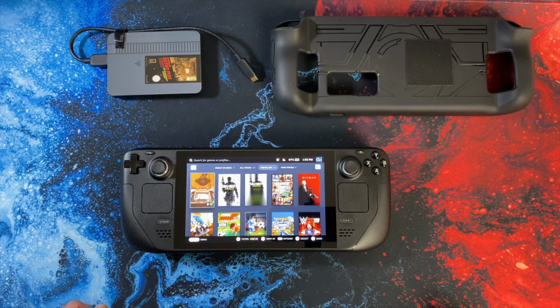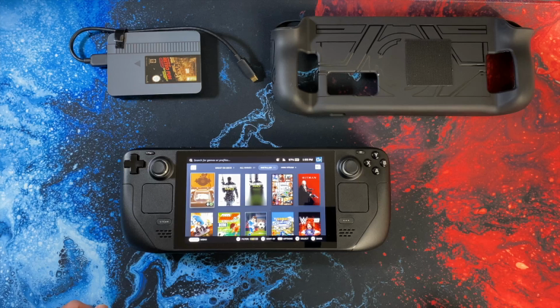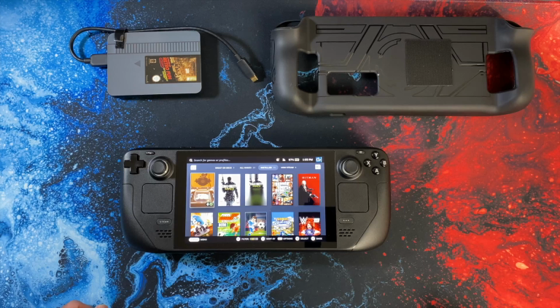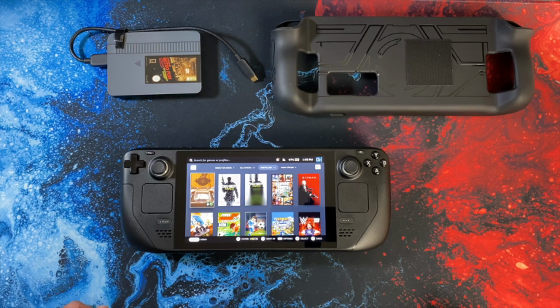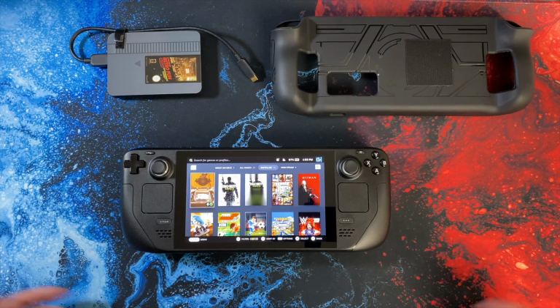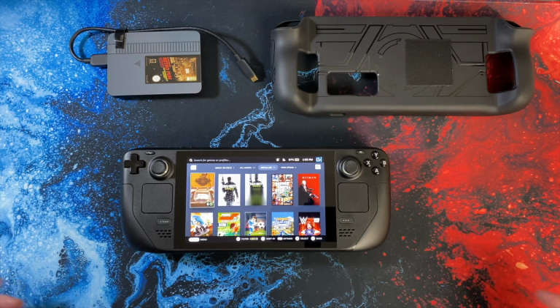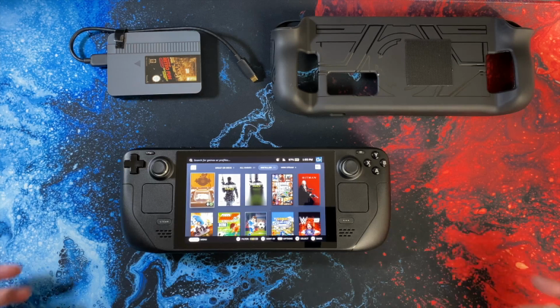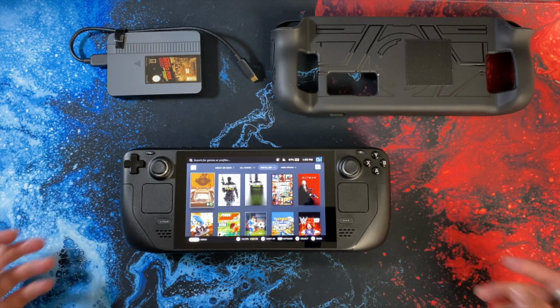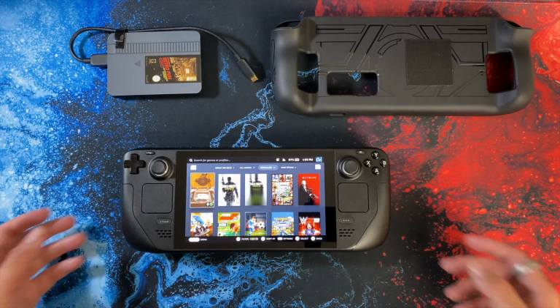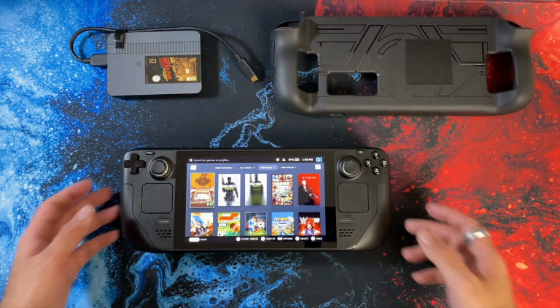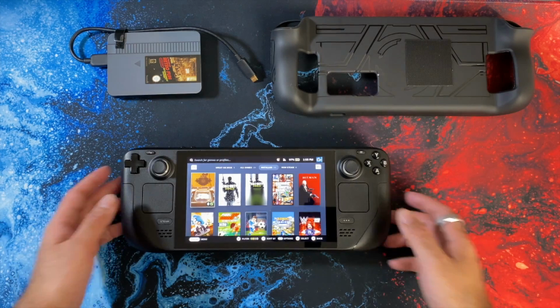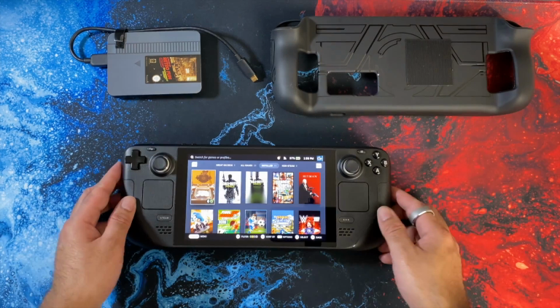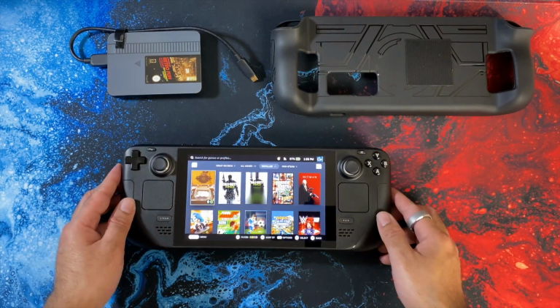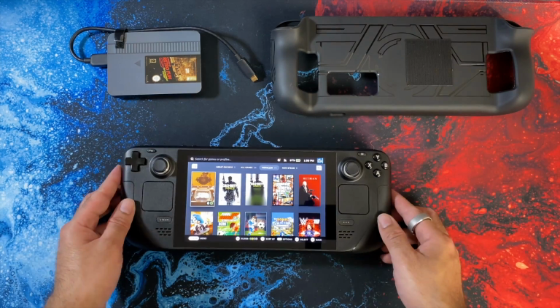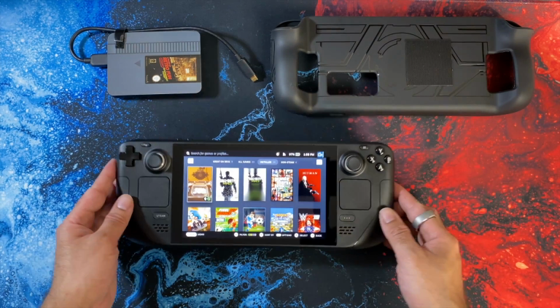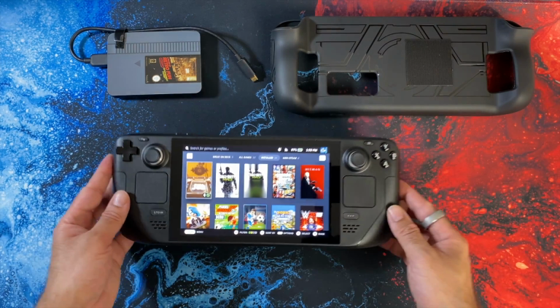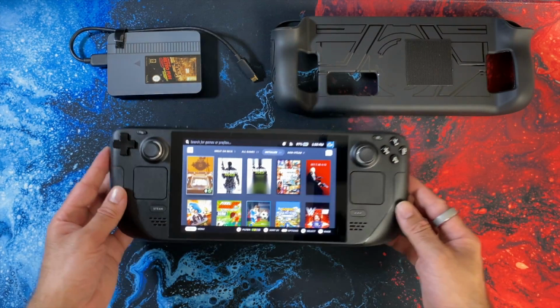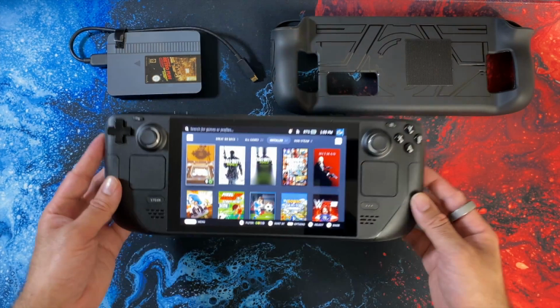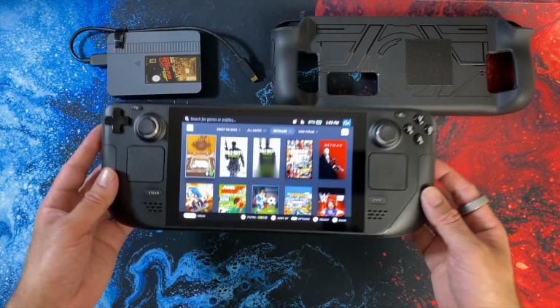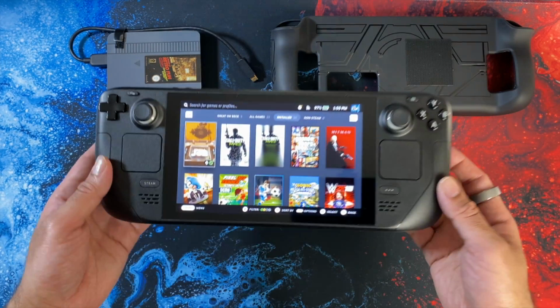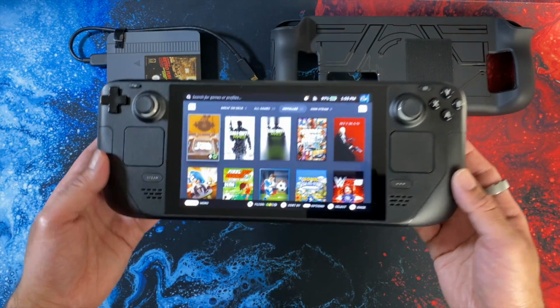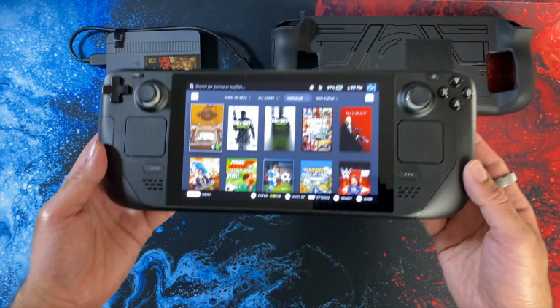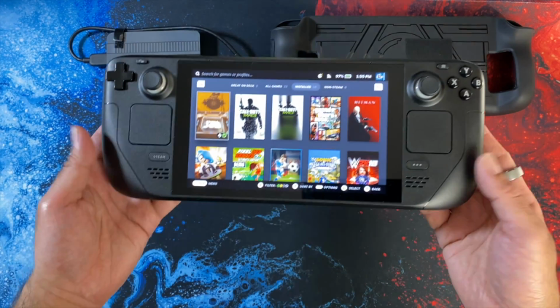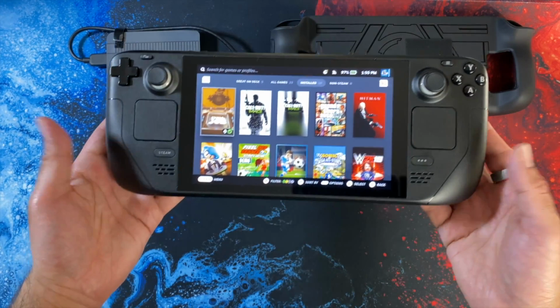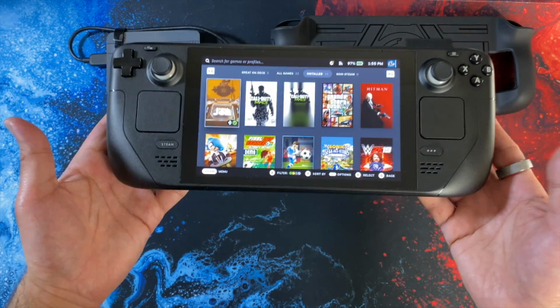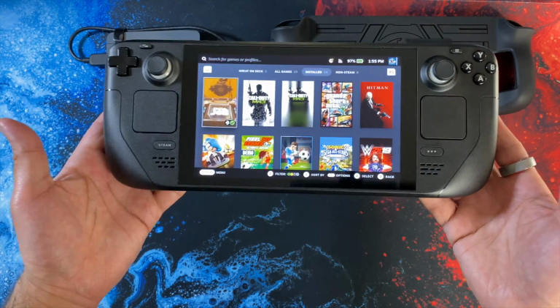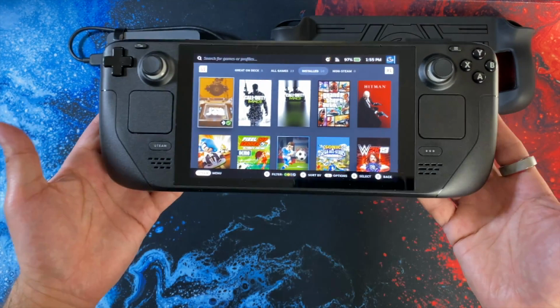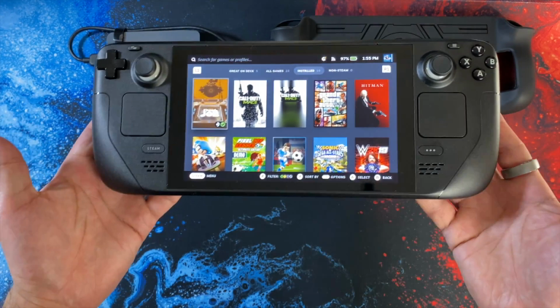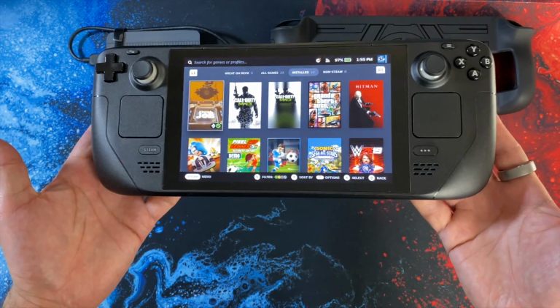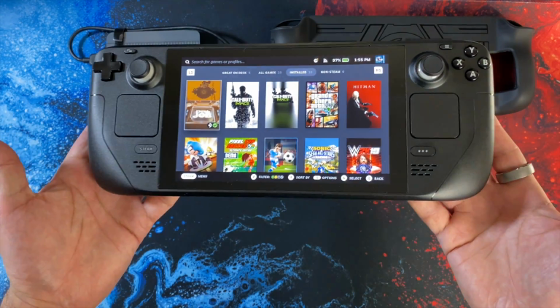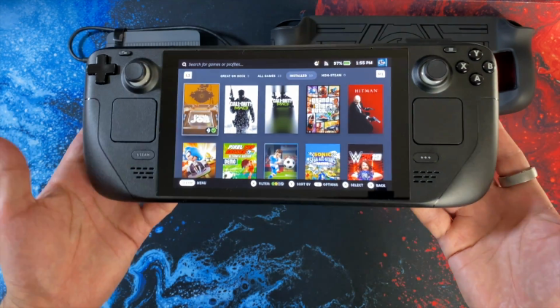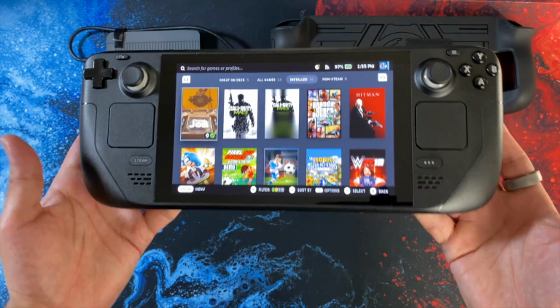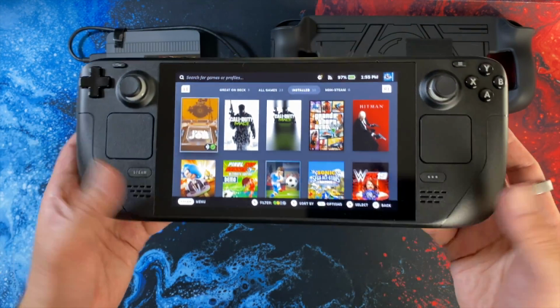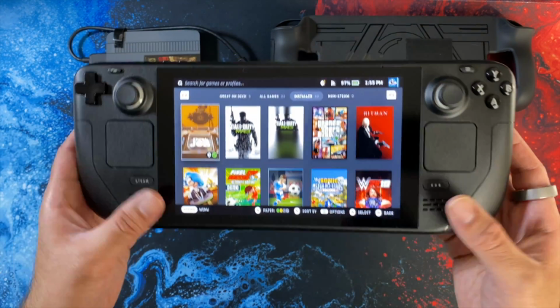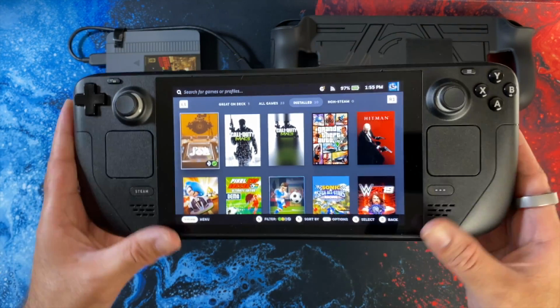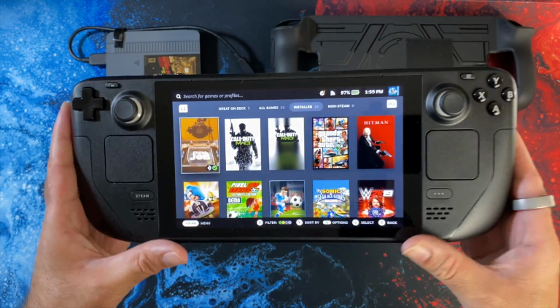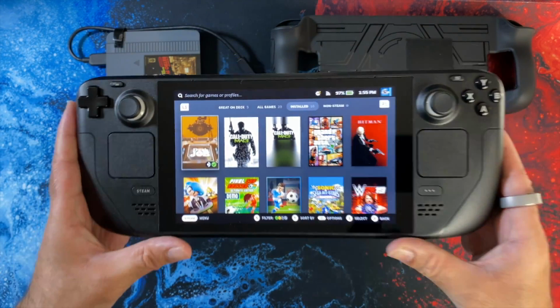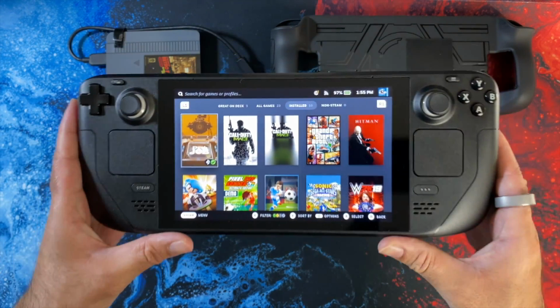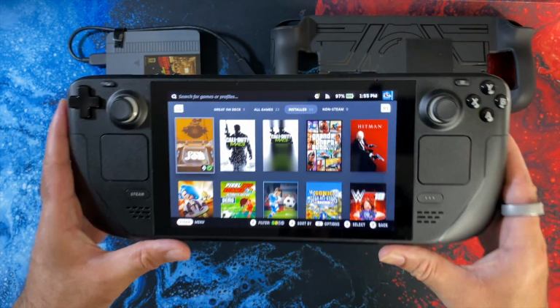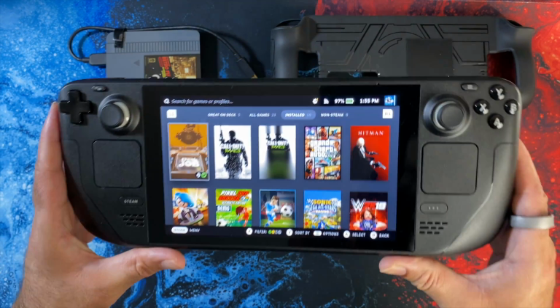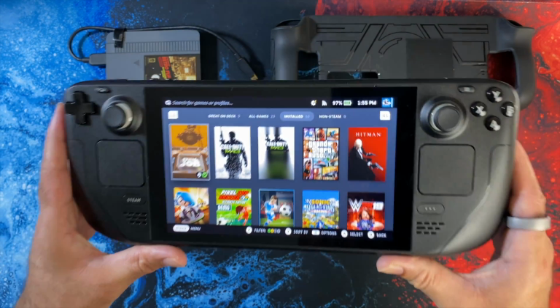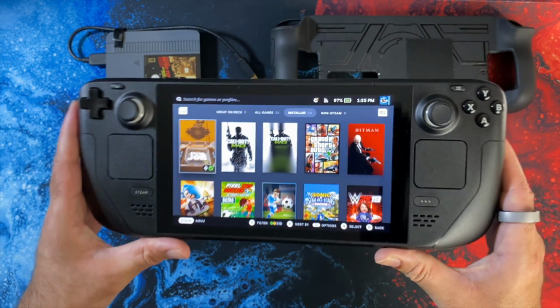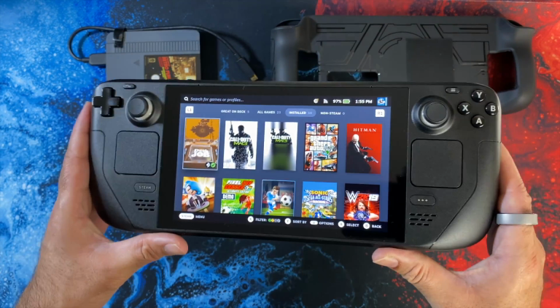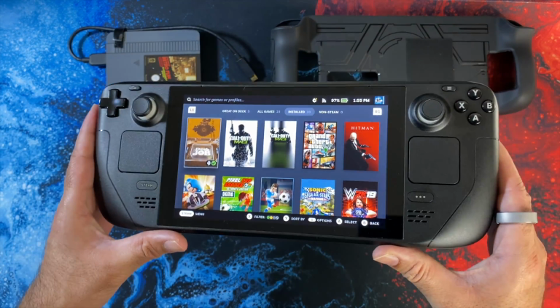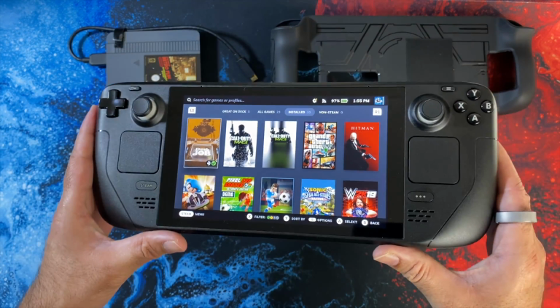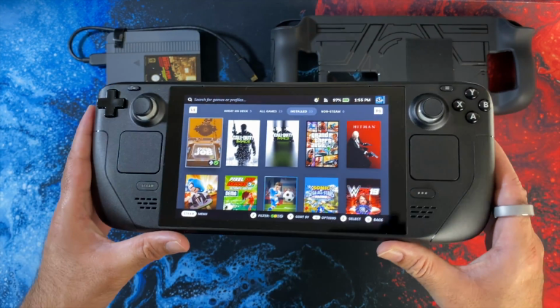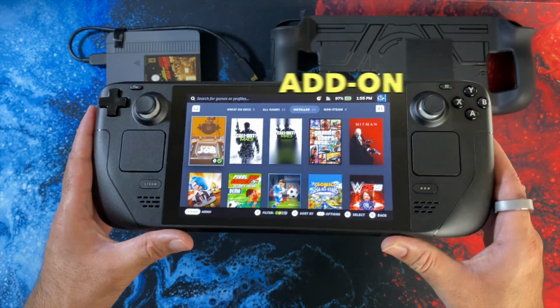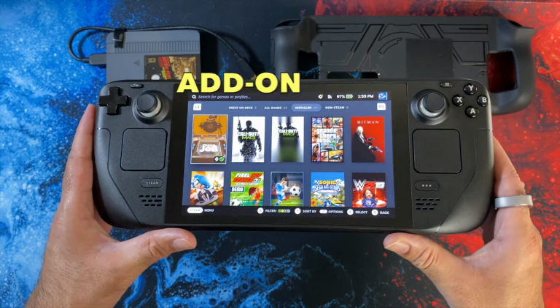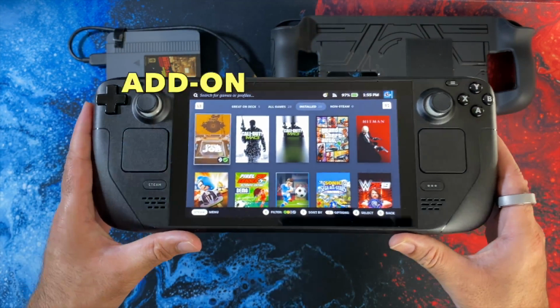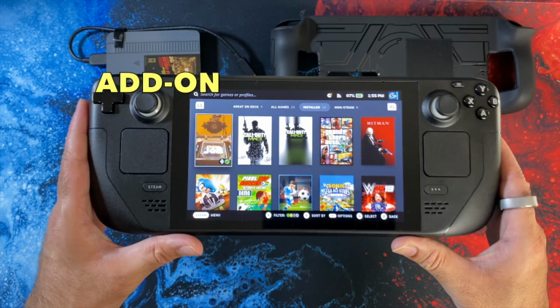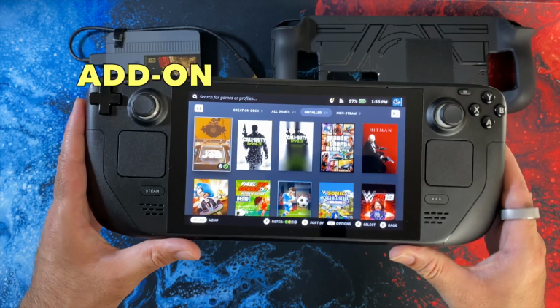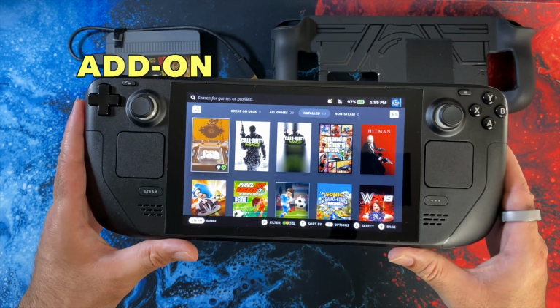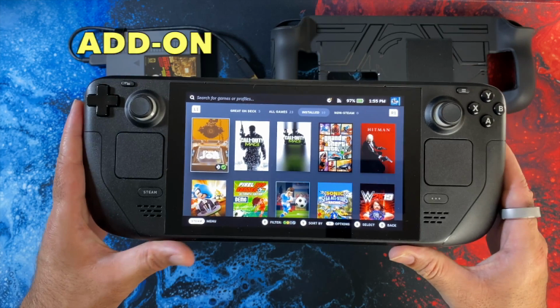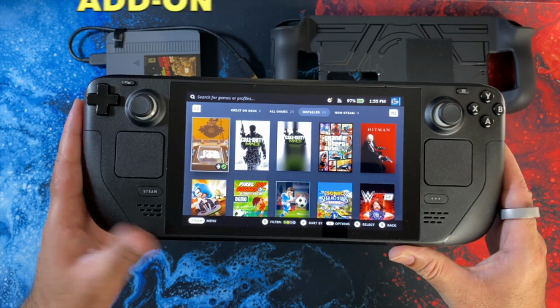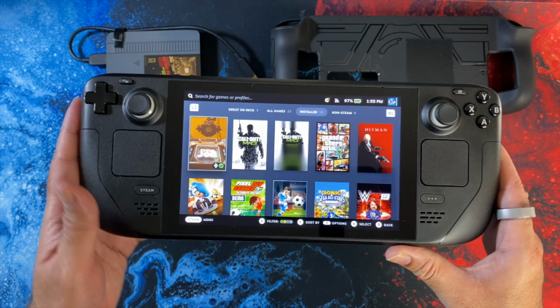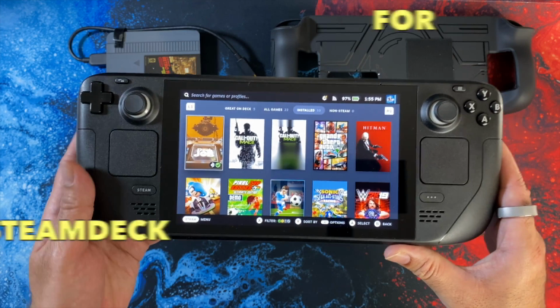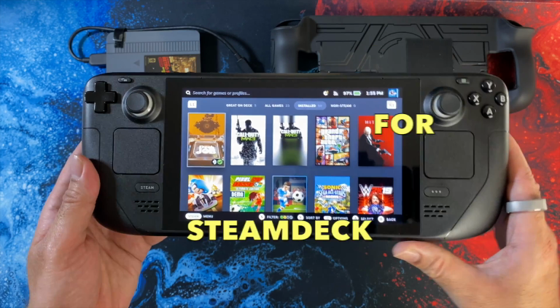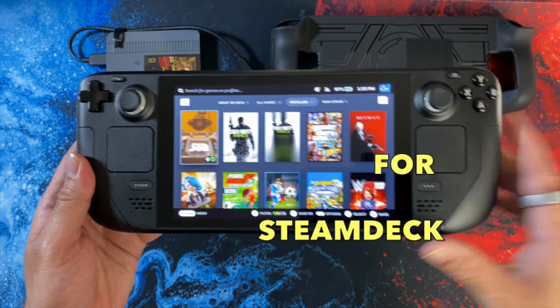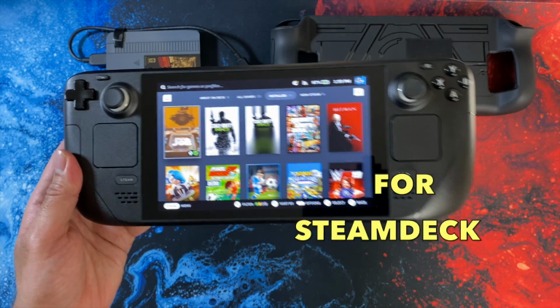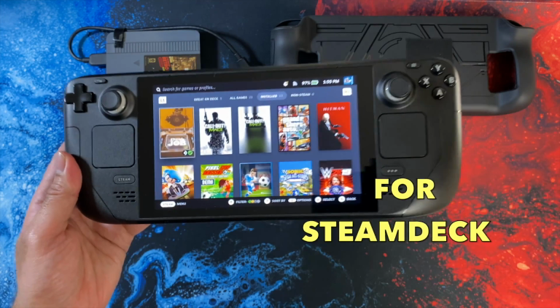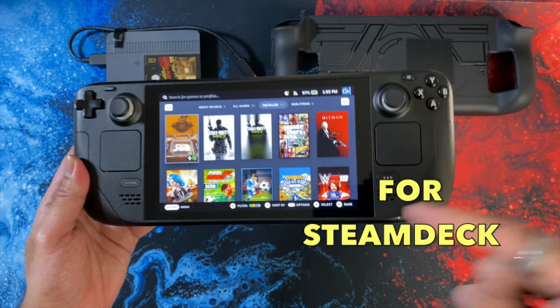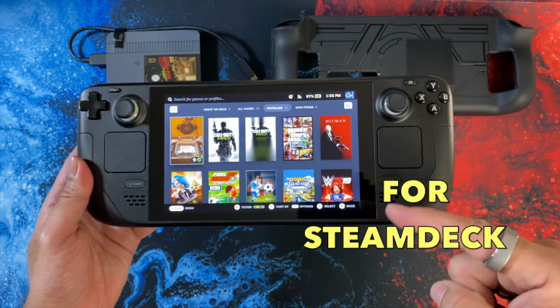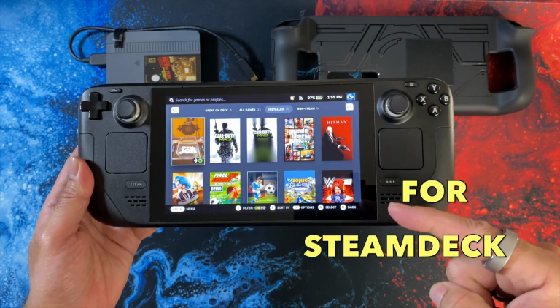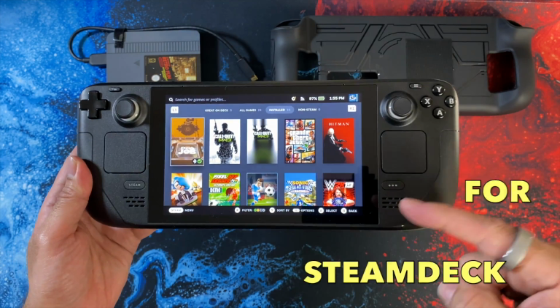What's up guys, today I bring you an exciting new retro station add-on for your Steam Deck.